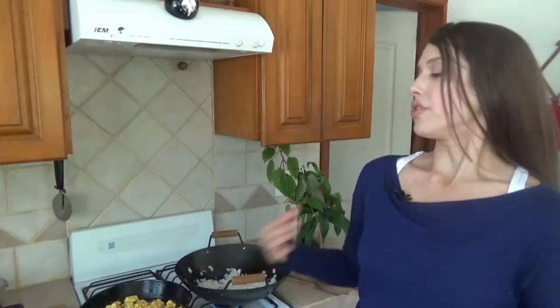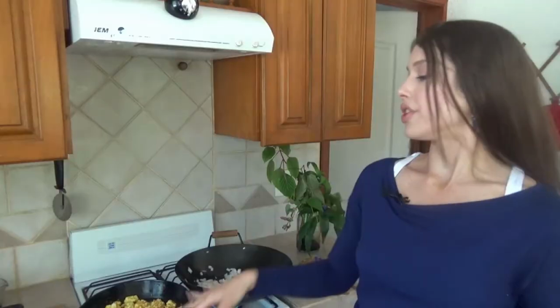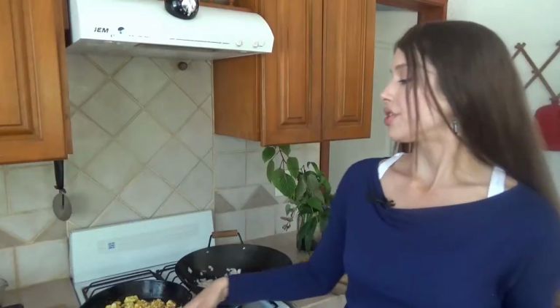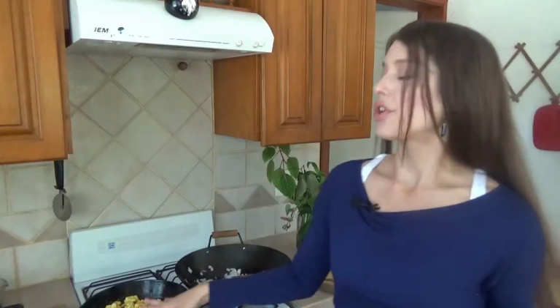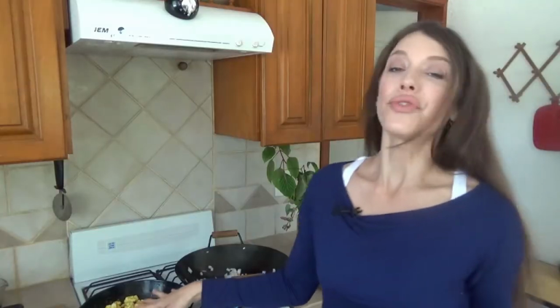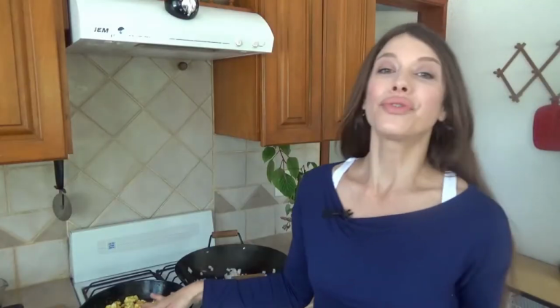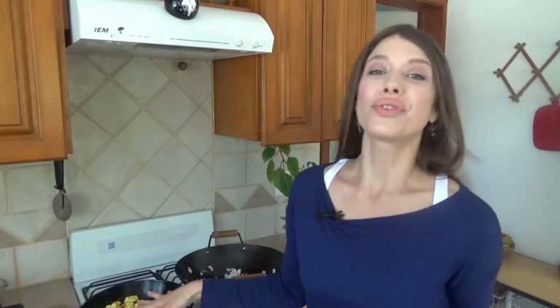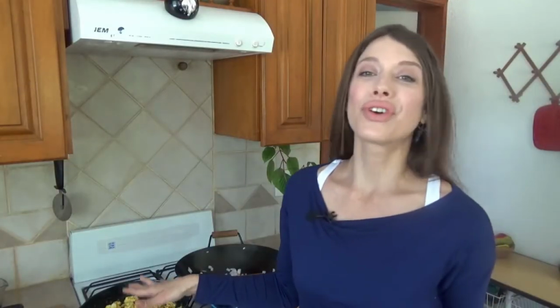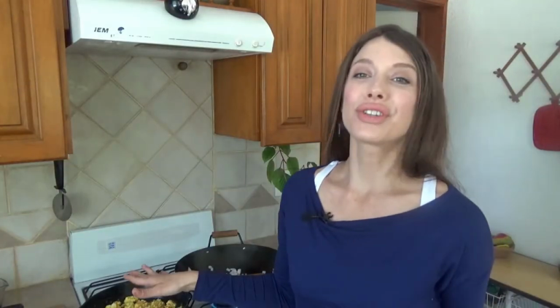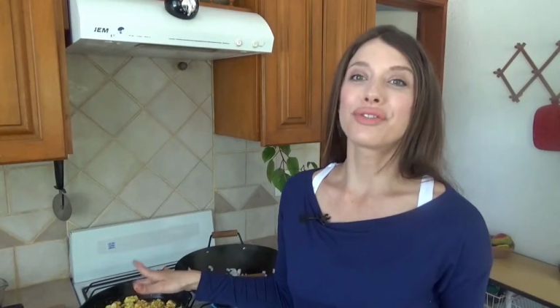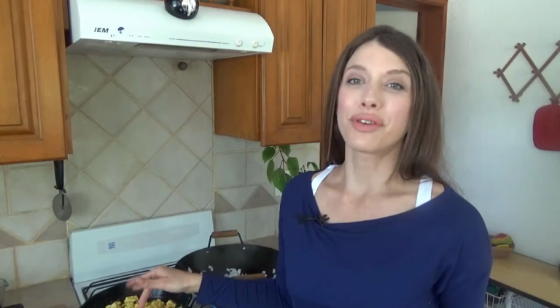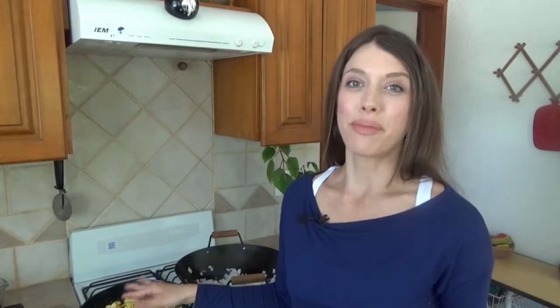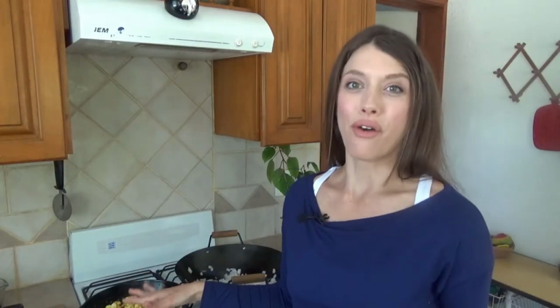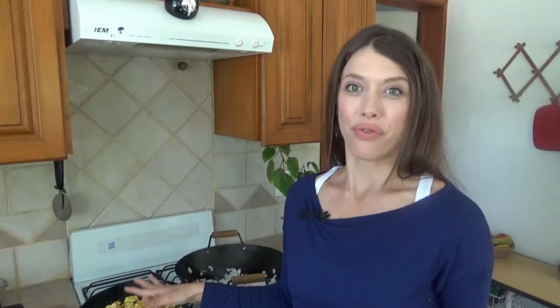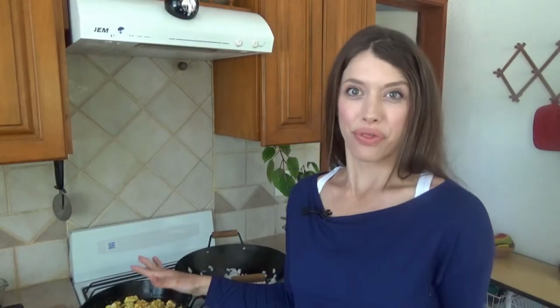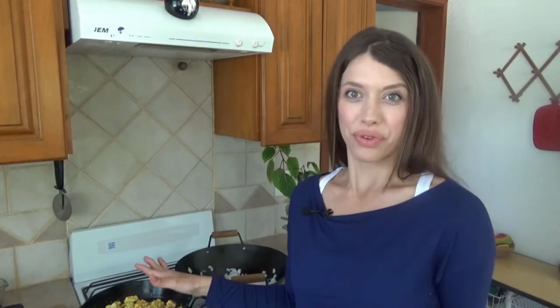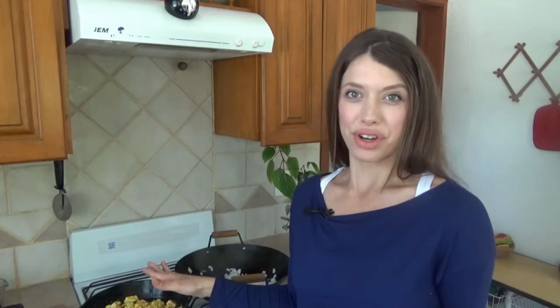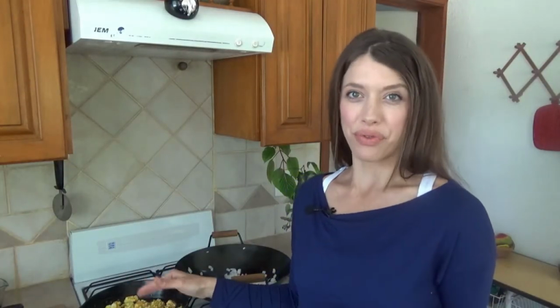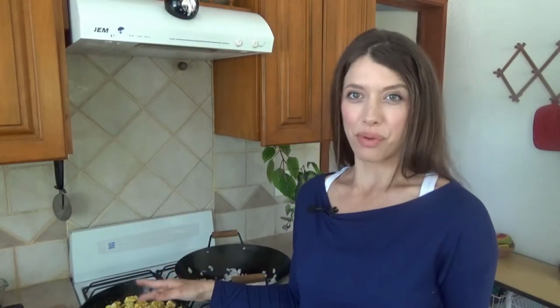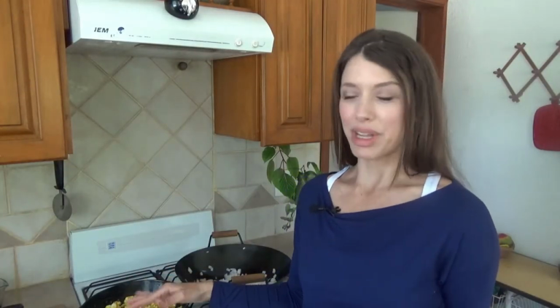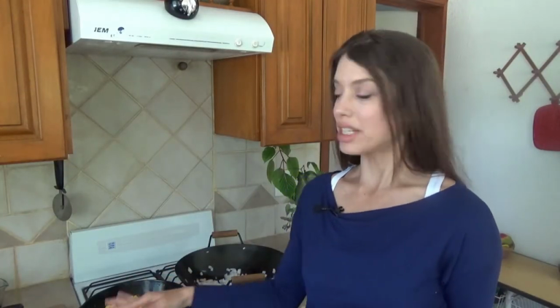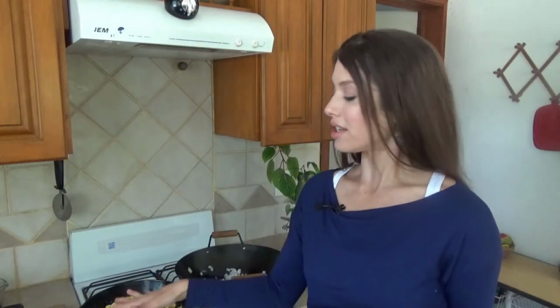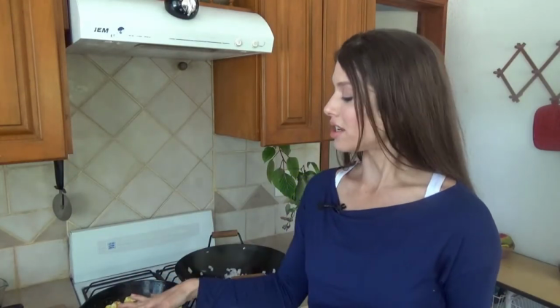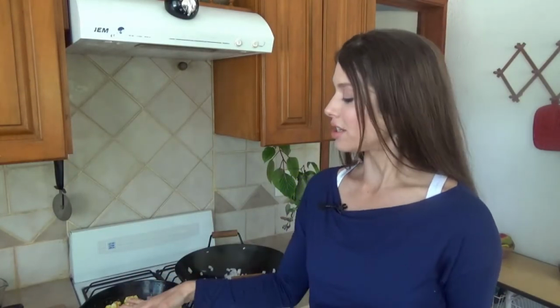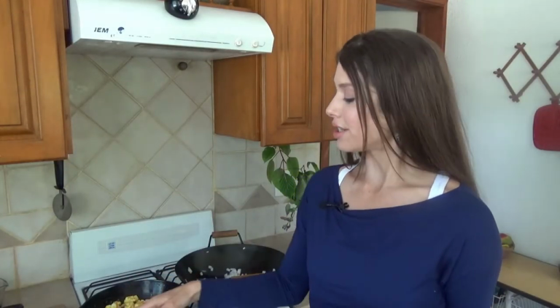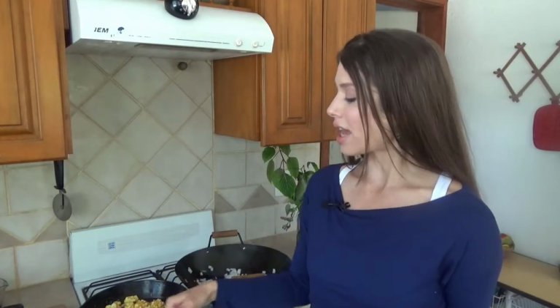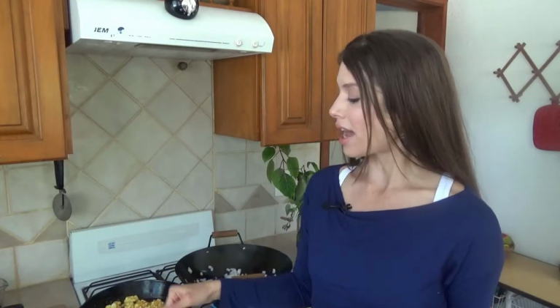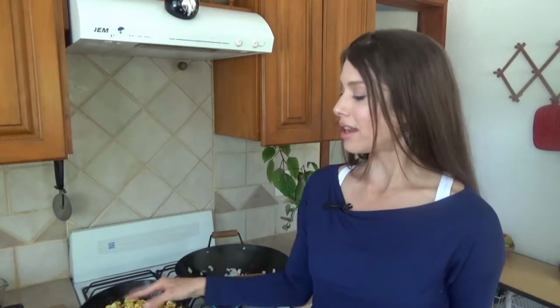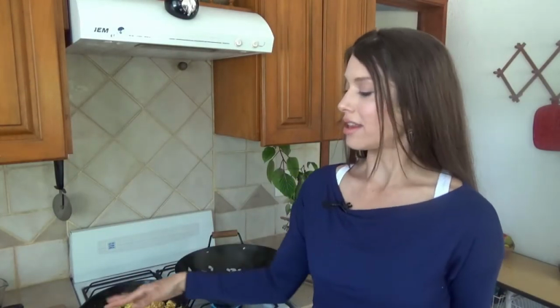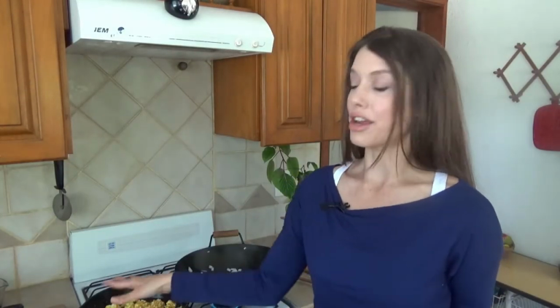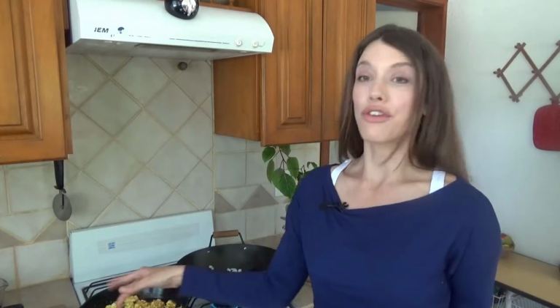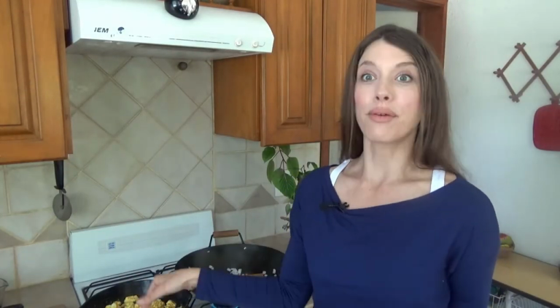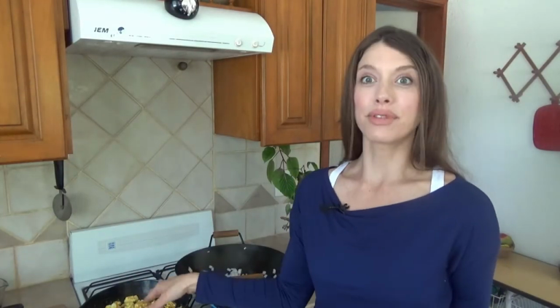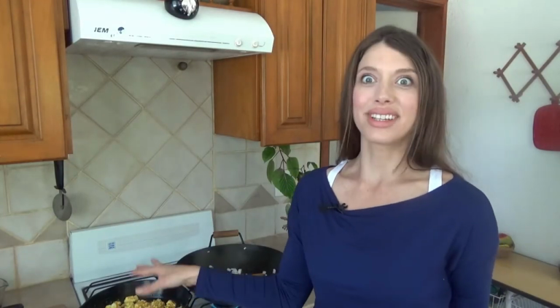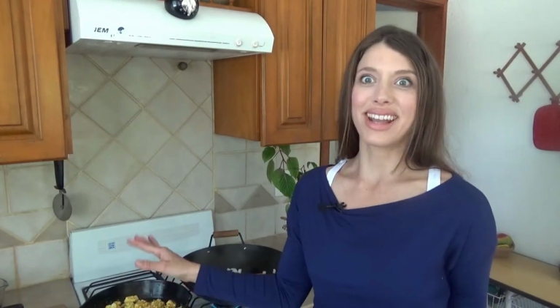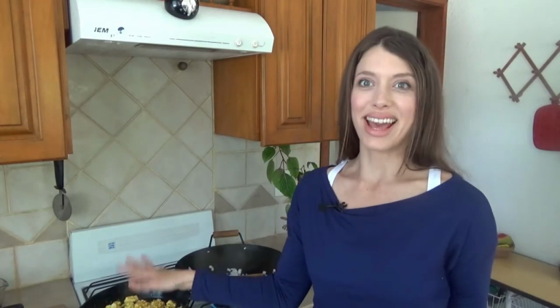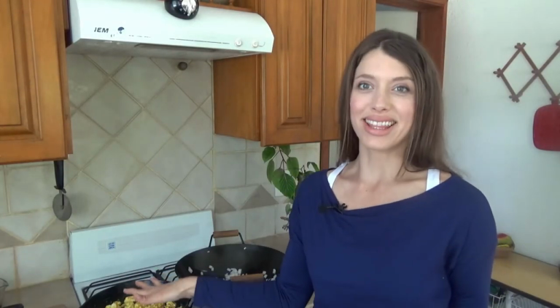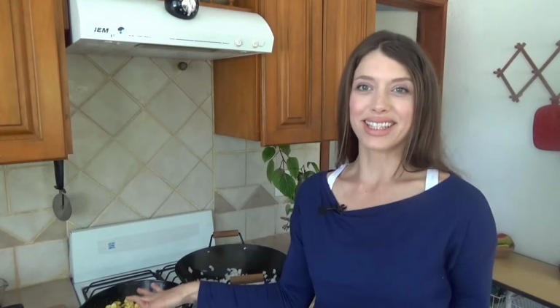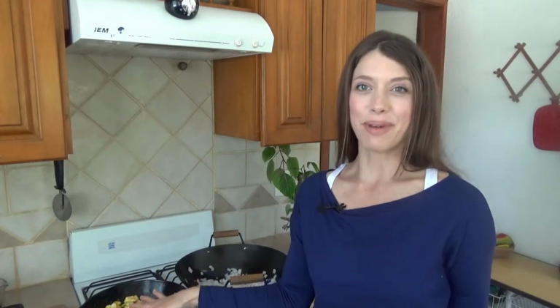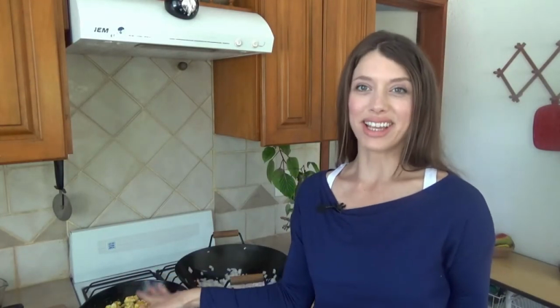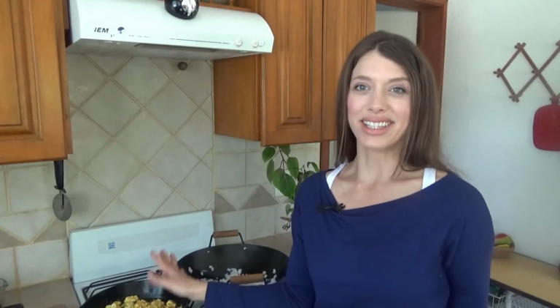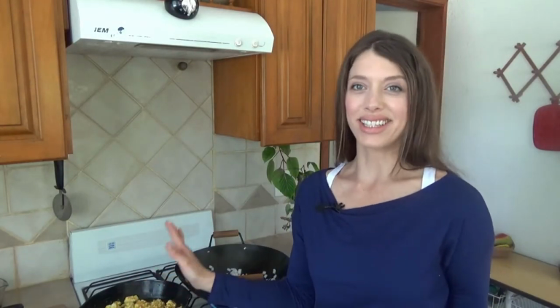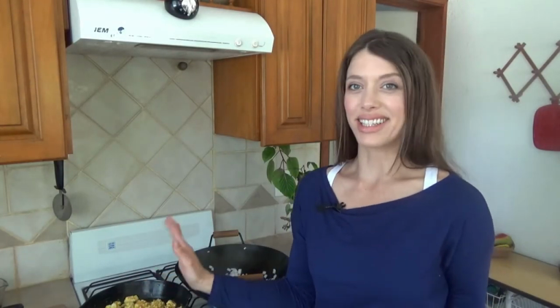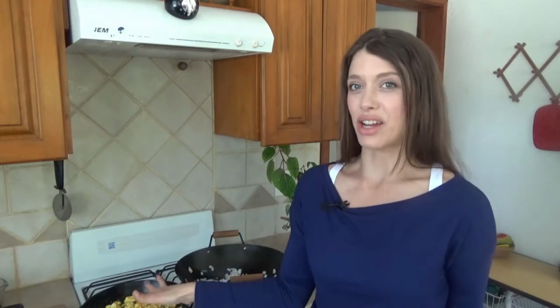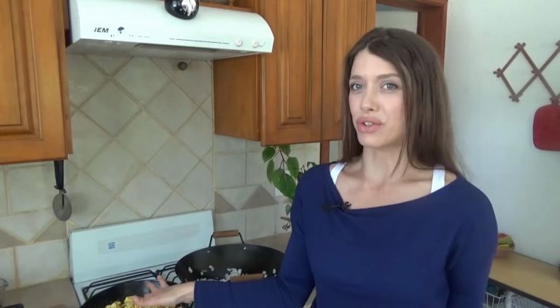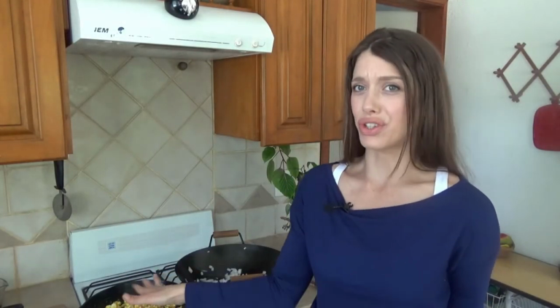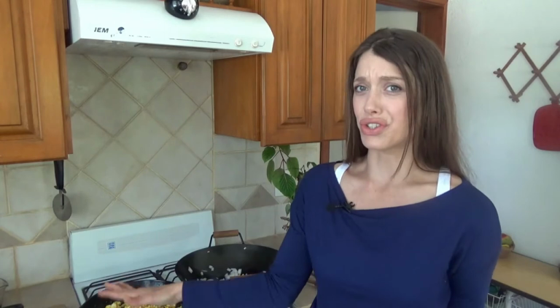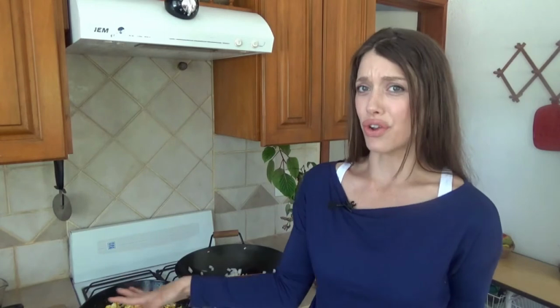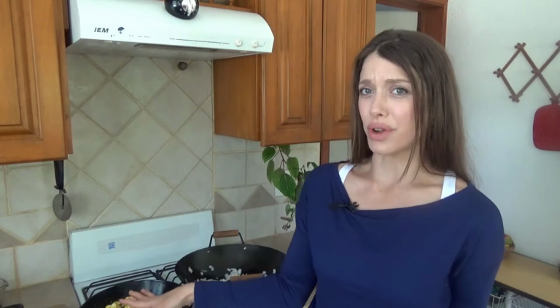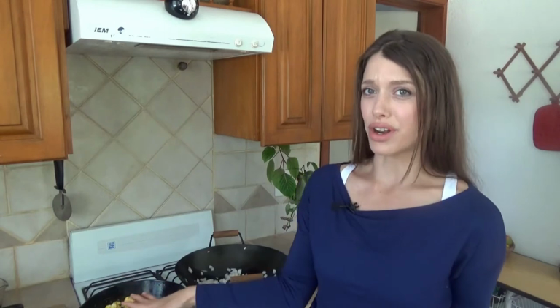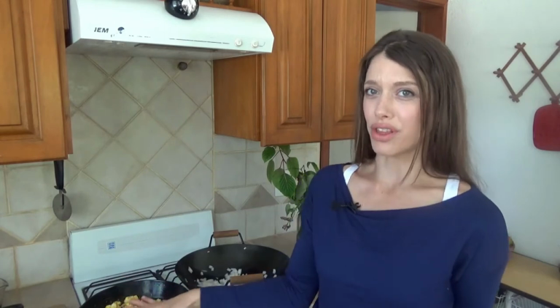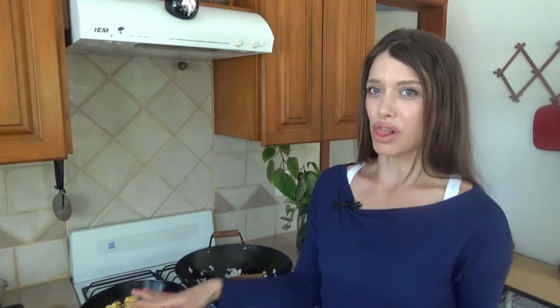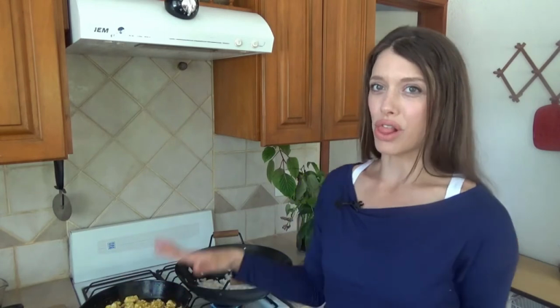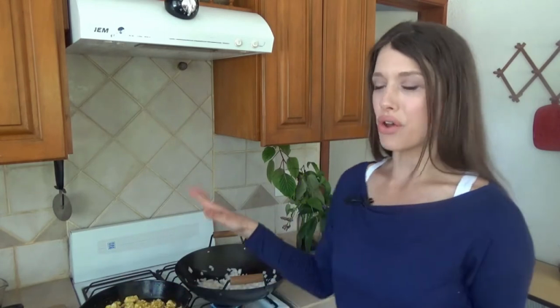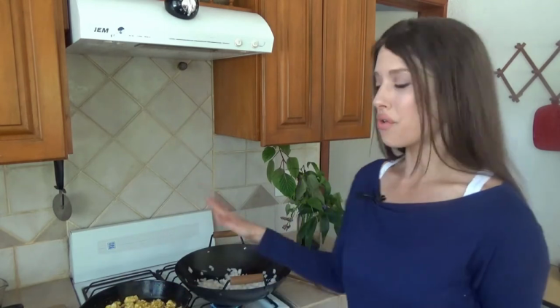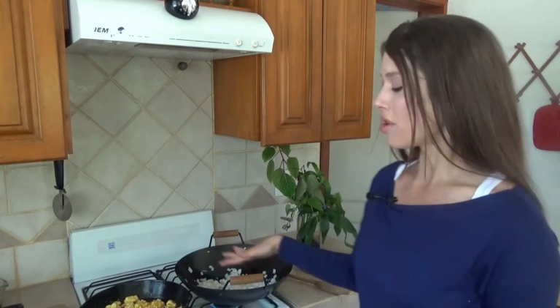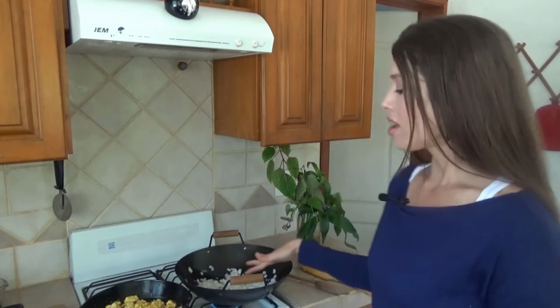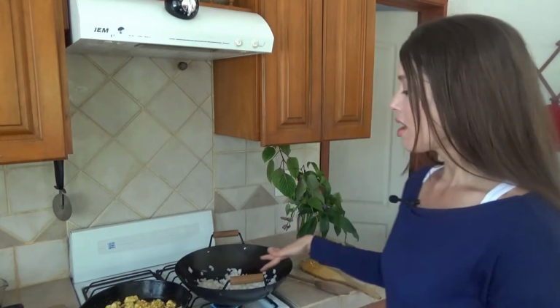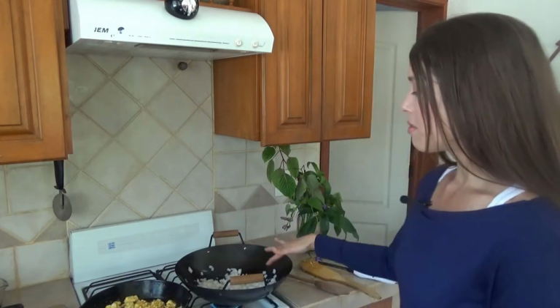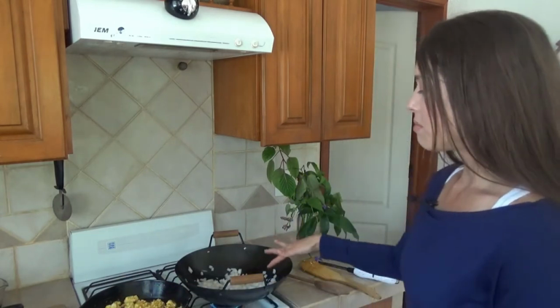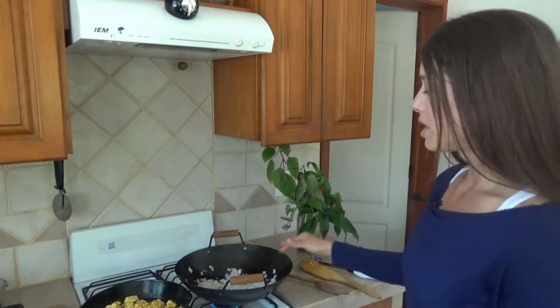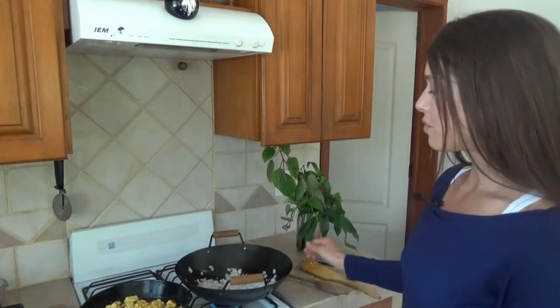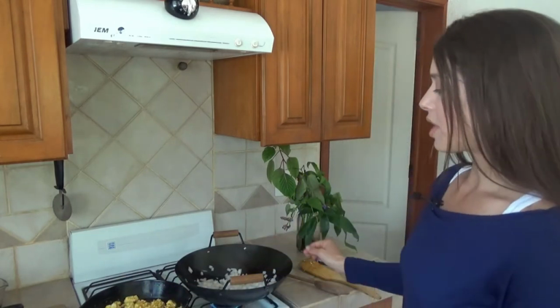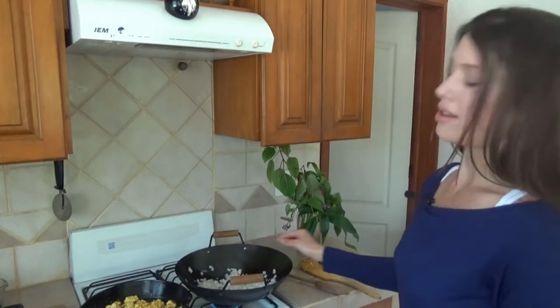The tofu cooked for about three to four minutes on each side. Then I crumbled it, added the spices, and now it's just going on low.